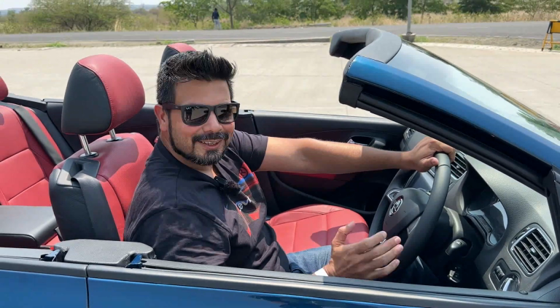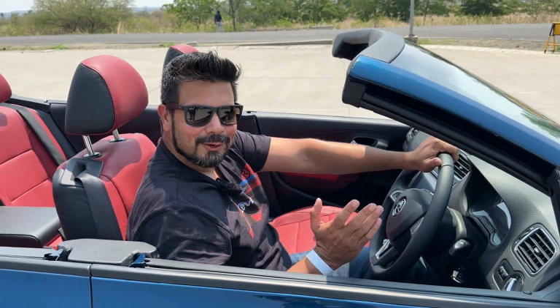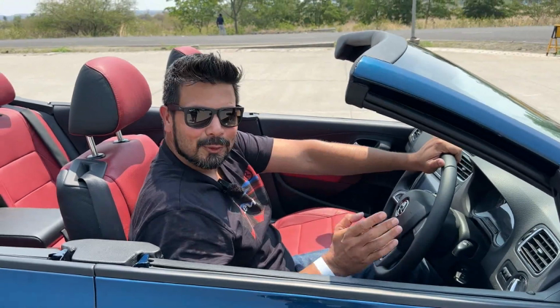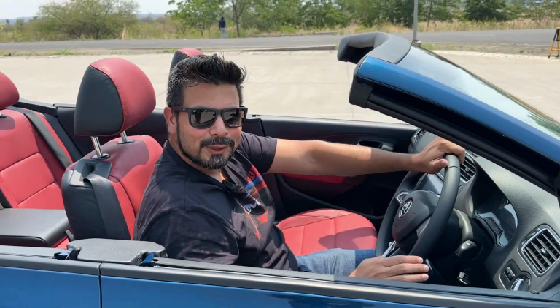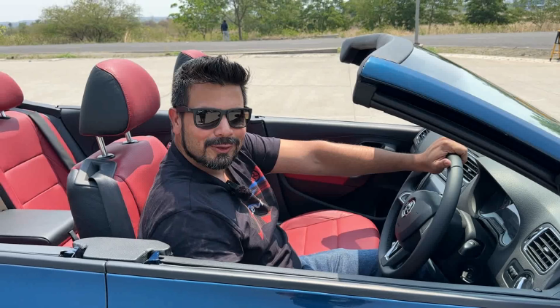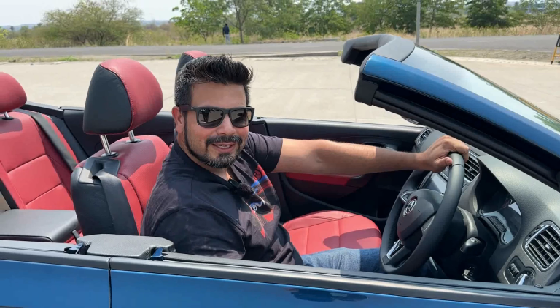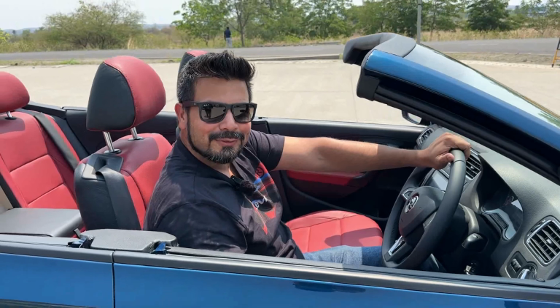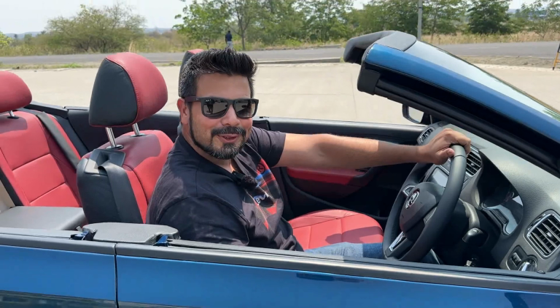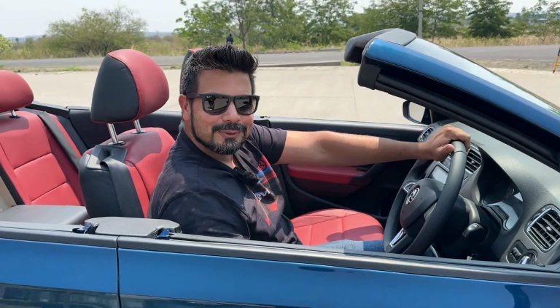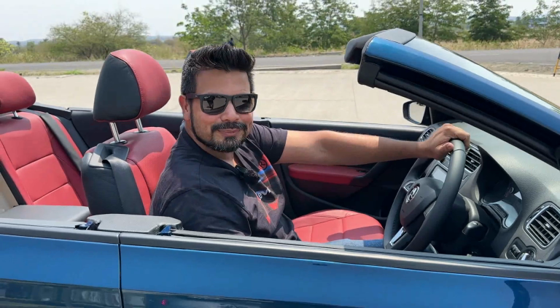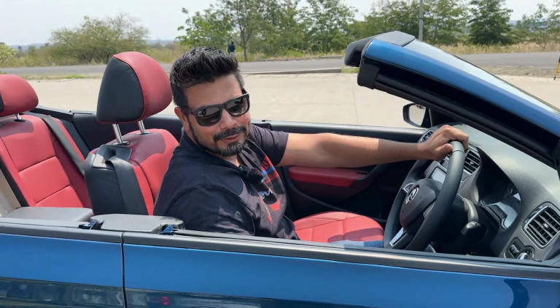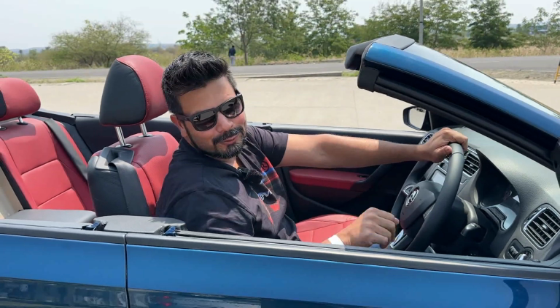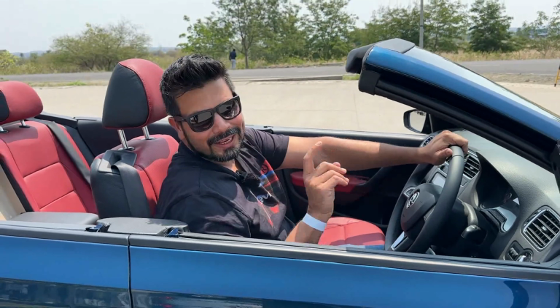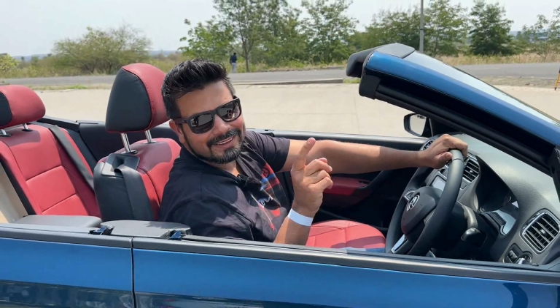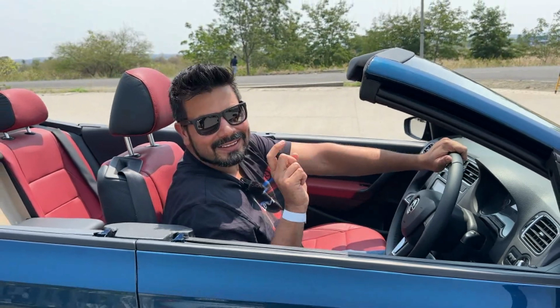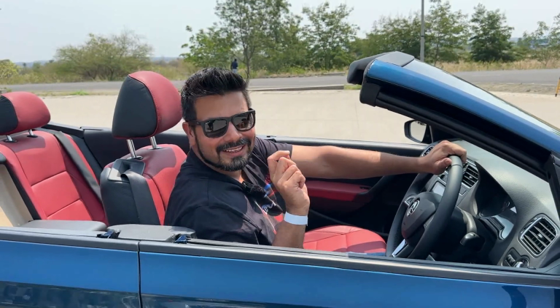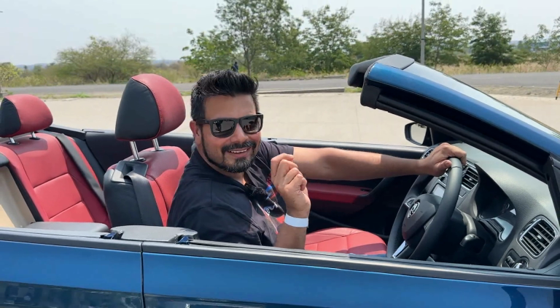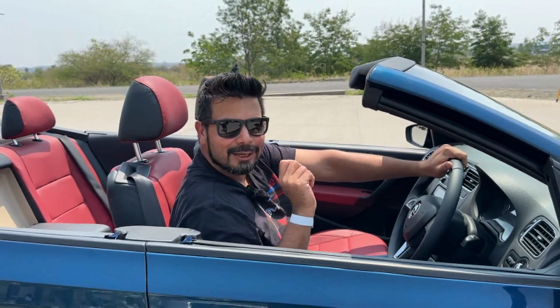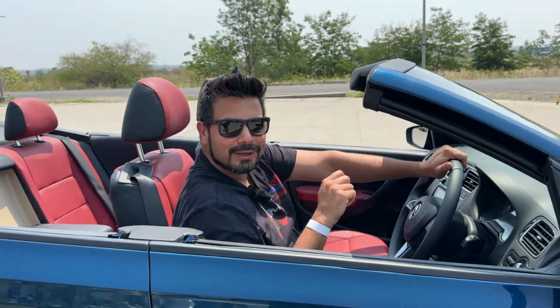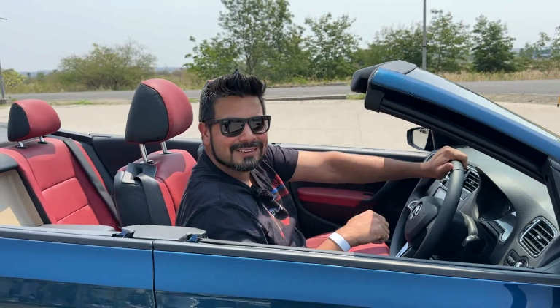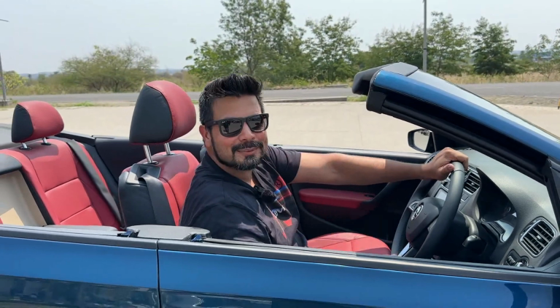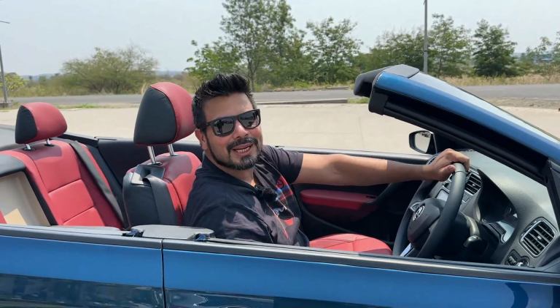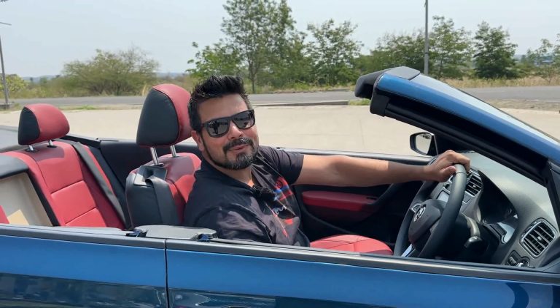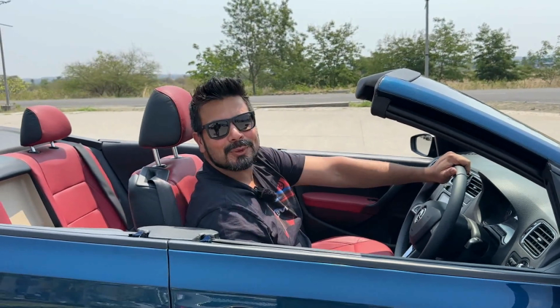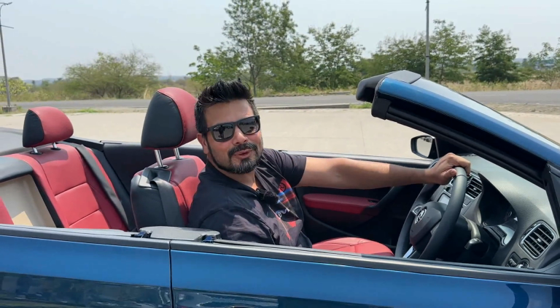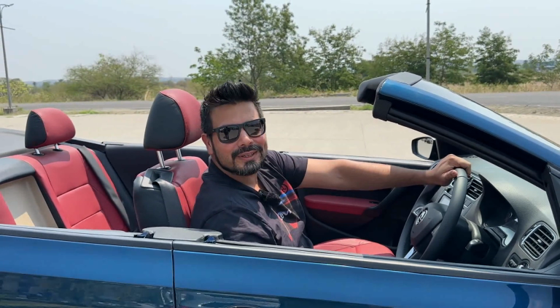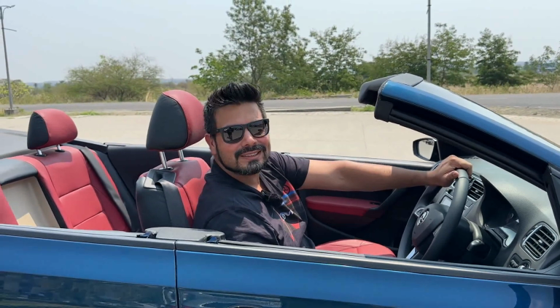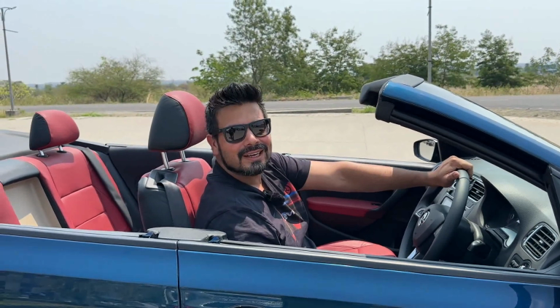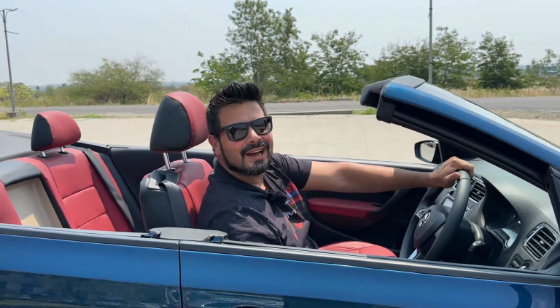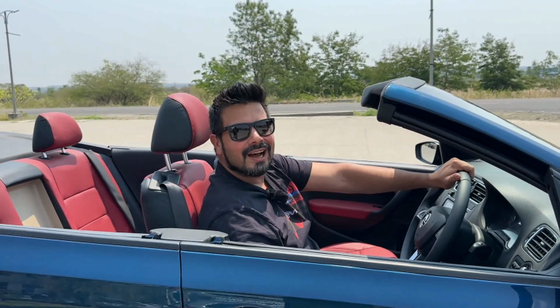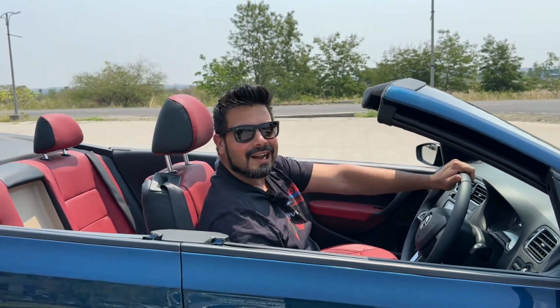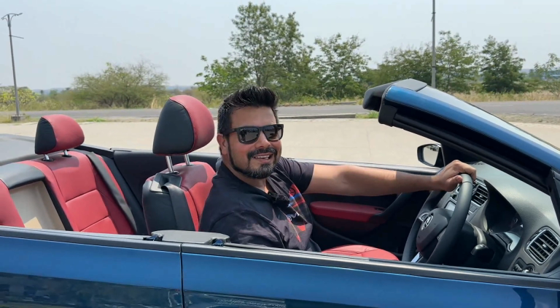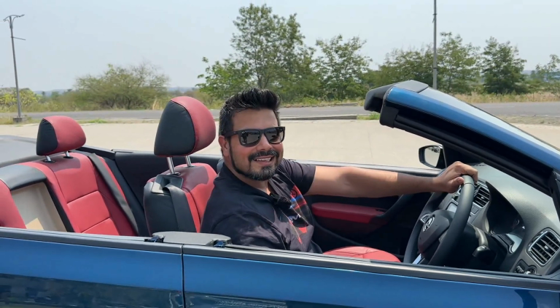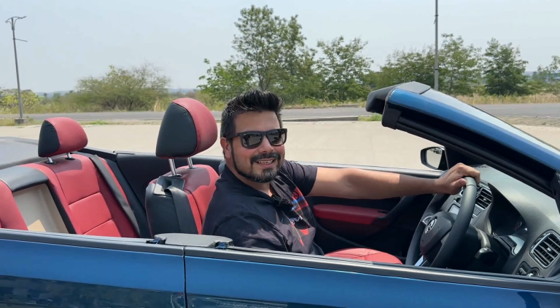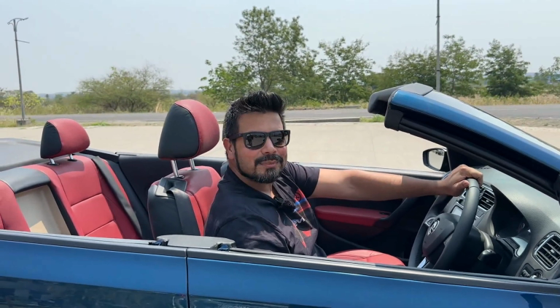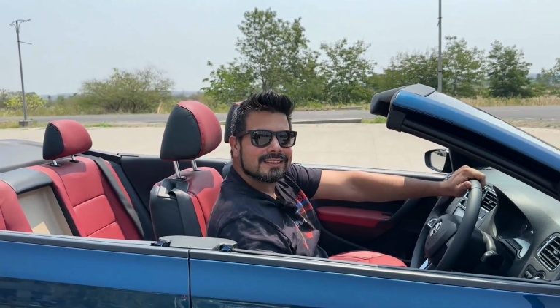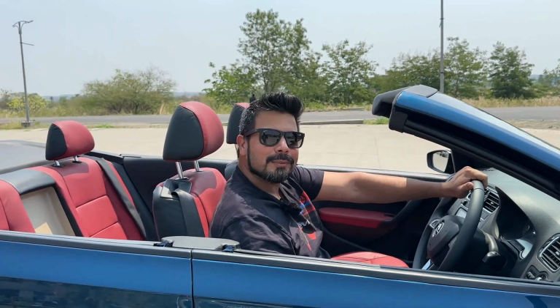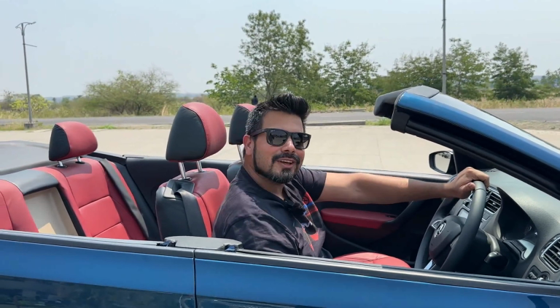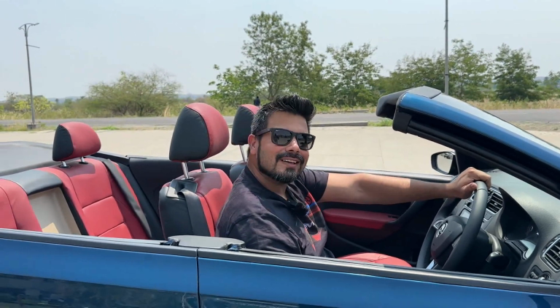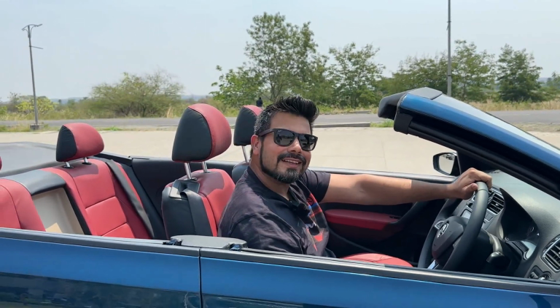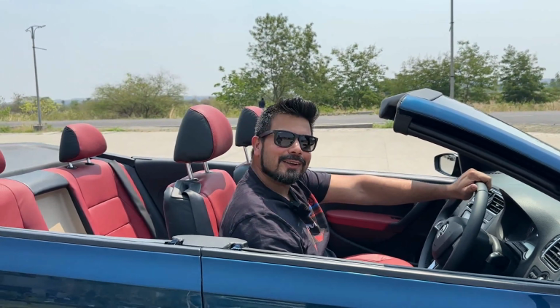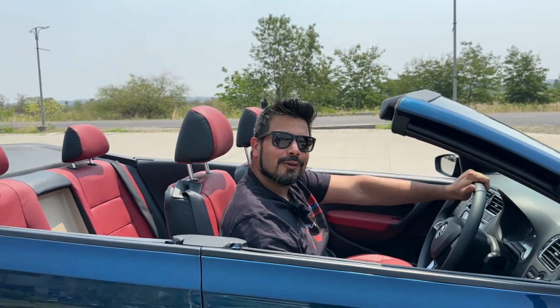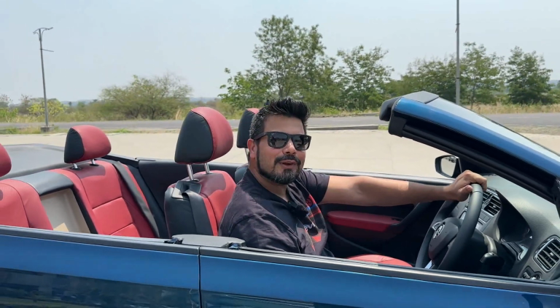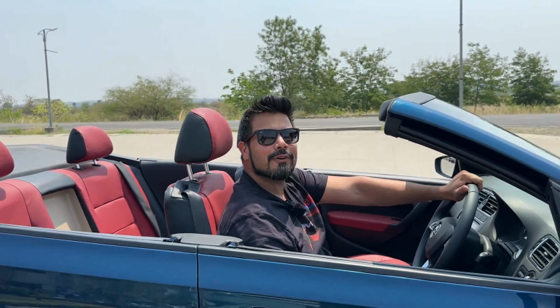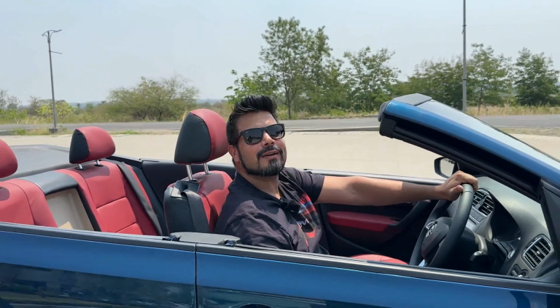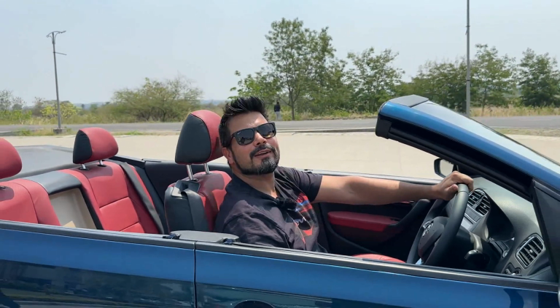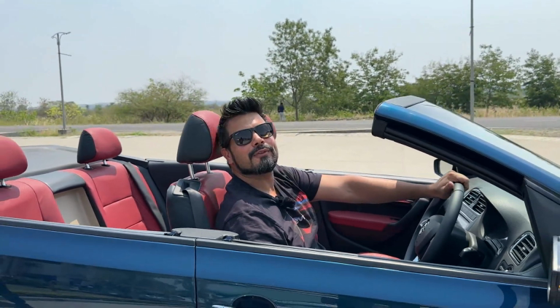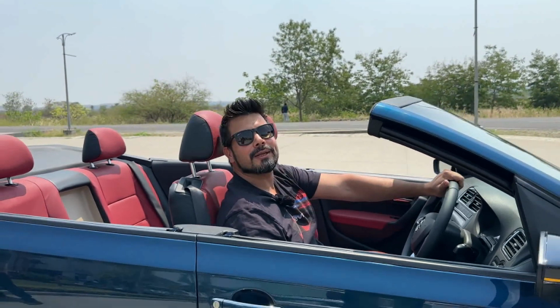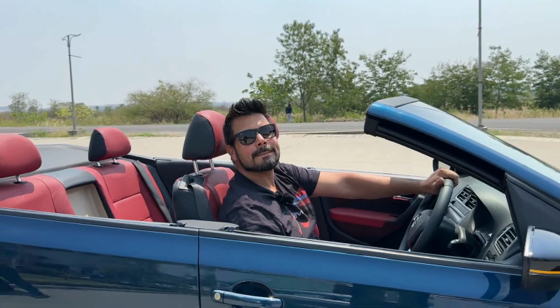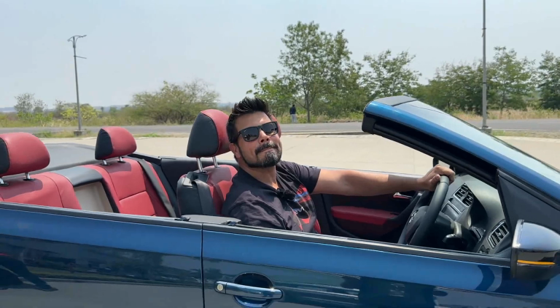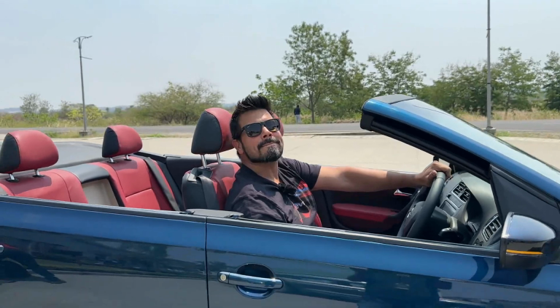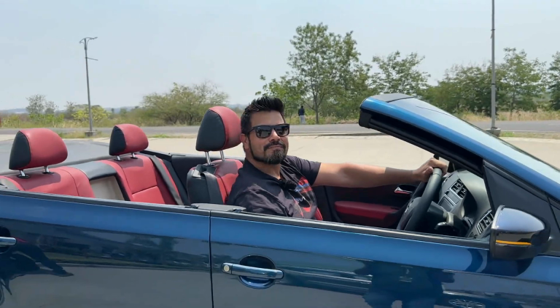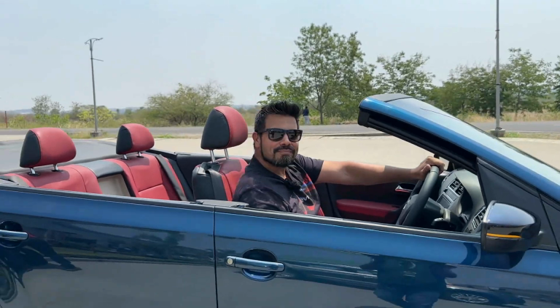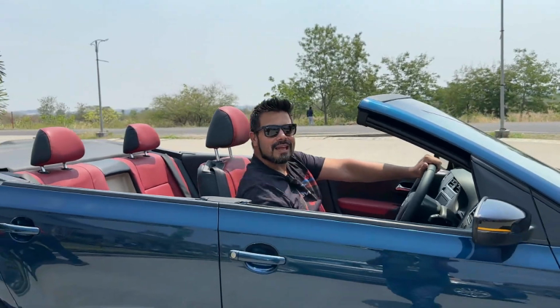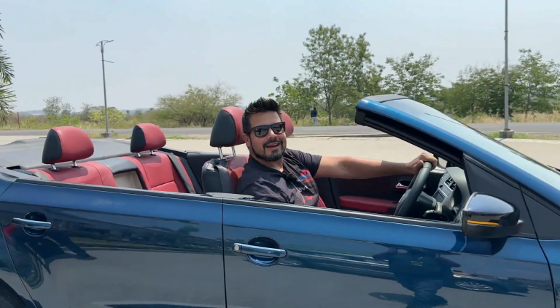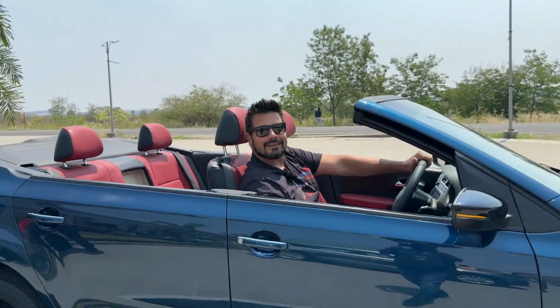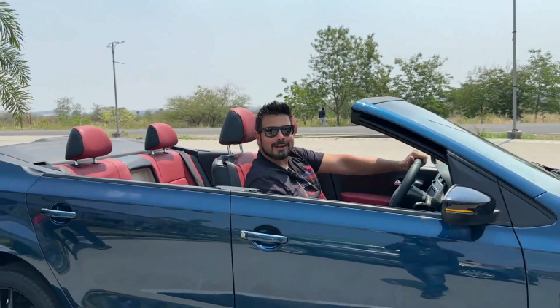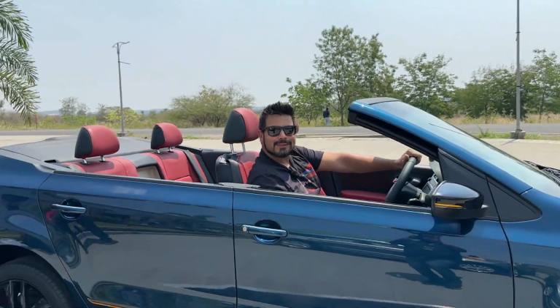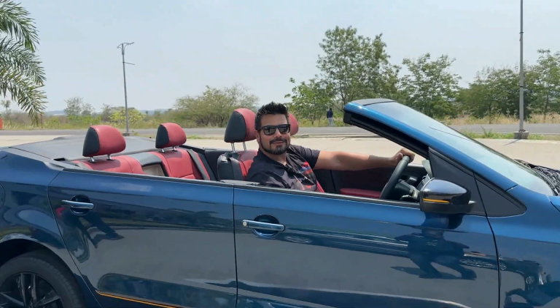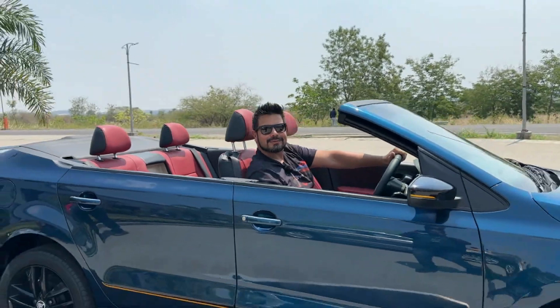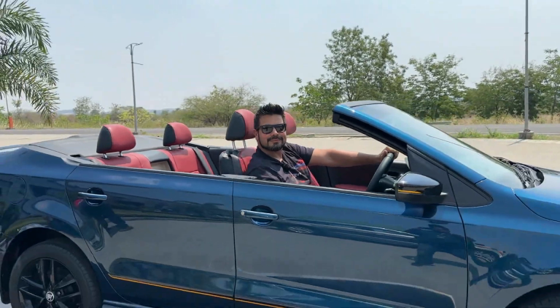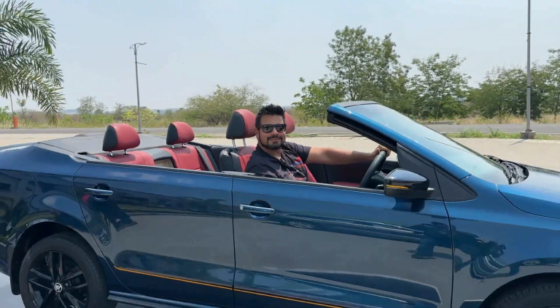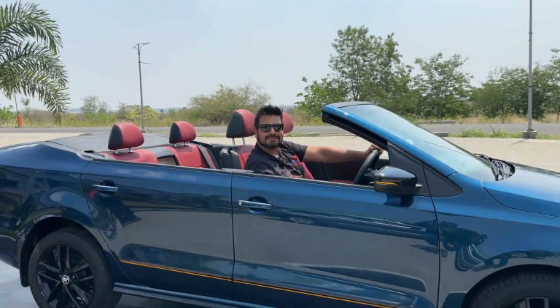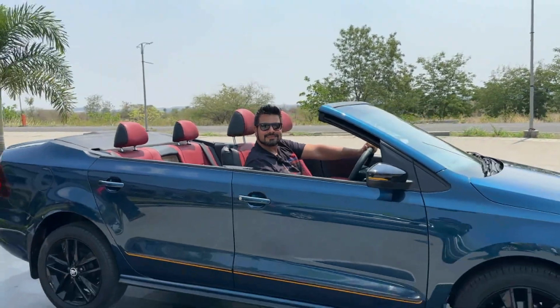Really hope that you liked the video. If you liked it, hit the like button and subscribe to Motoroids. Until next time, this is Amit Shankani signing off — Rev Hard, Rev Free, and drive safe. Thank you.